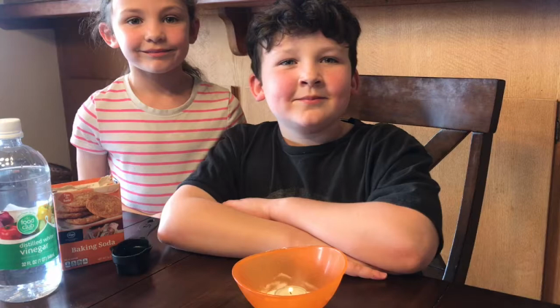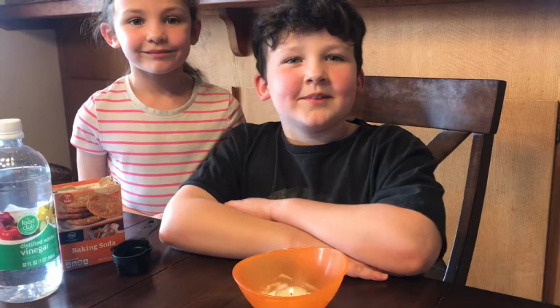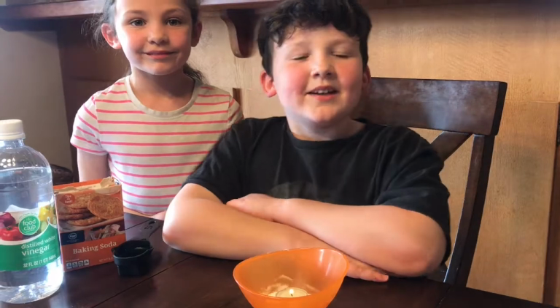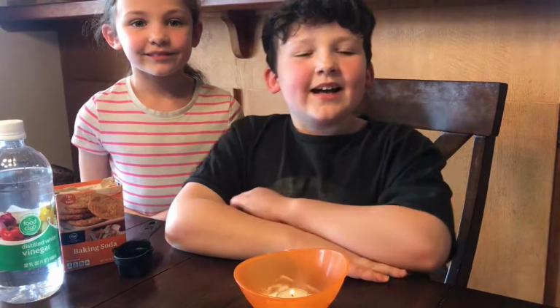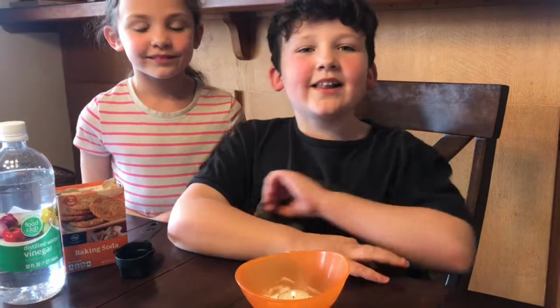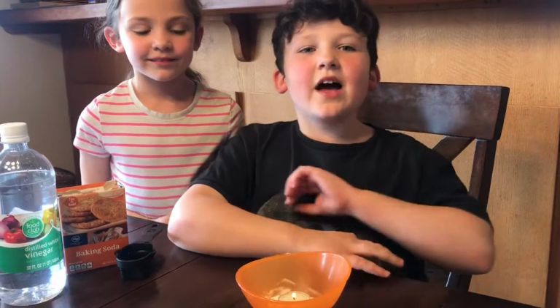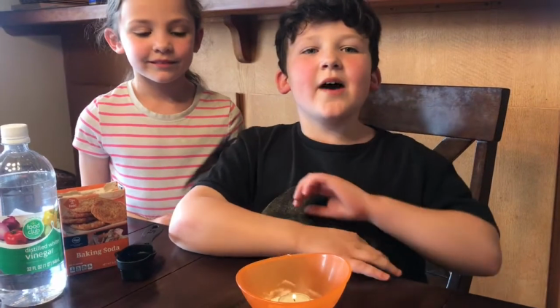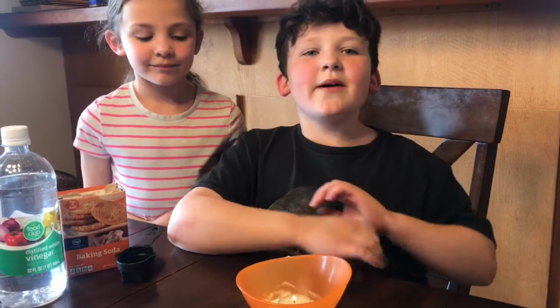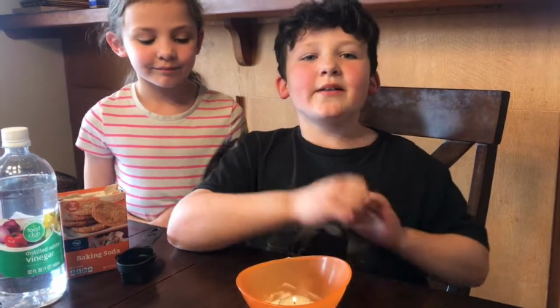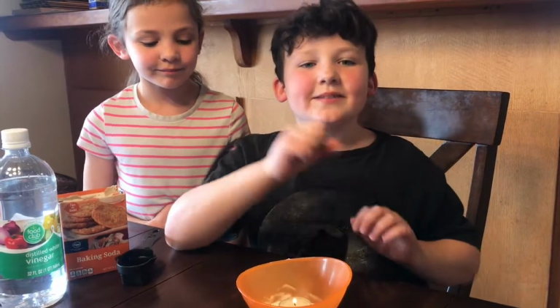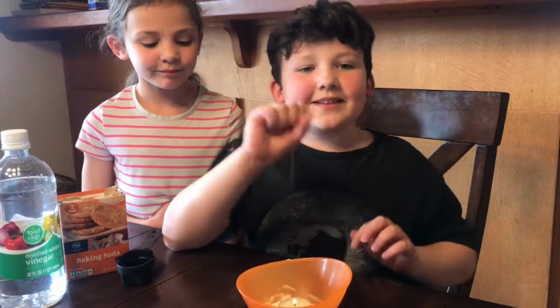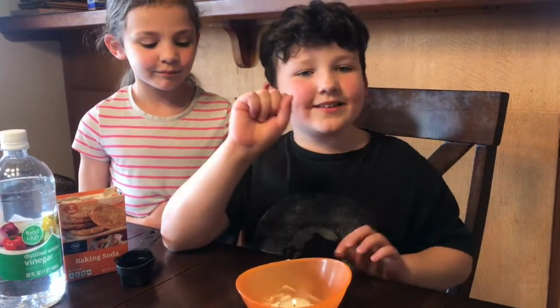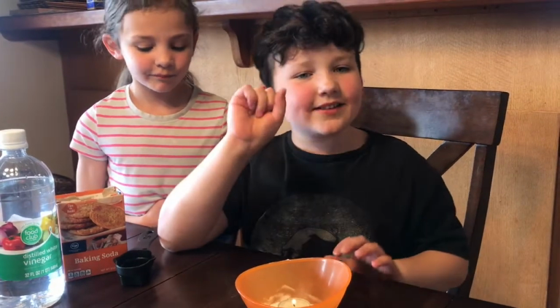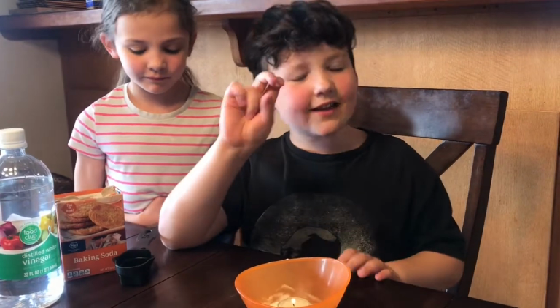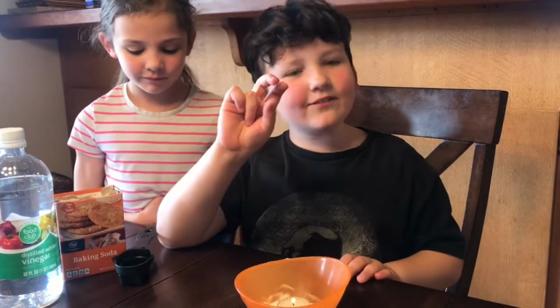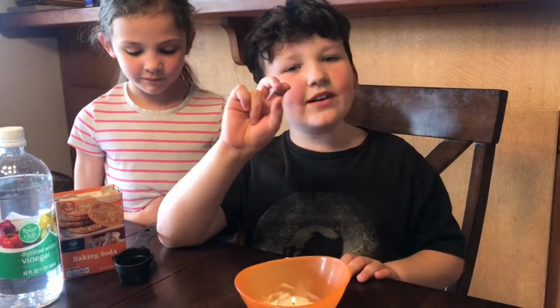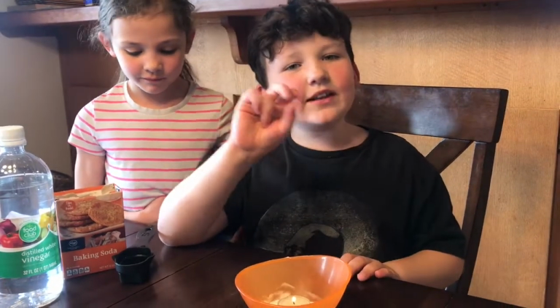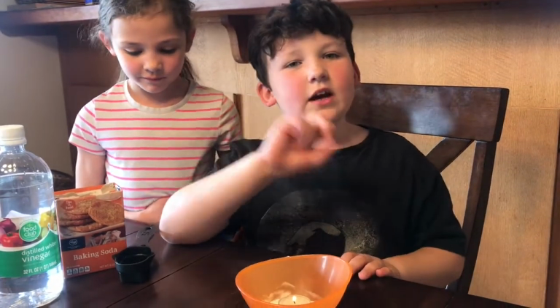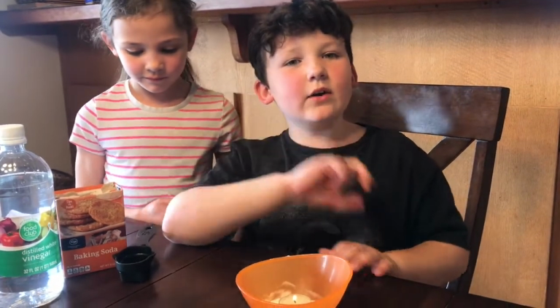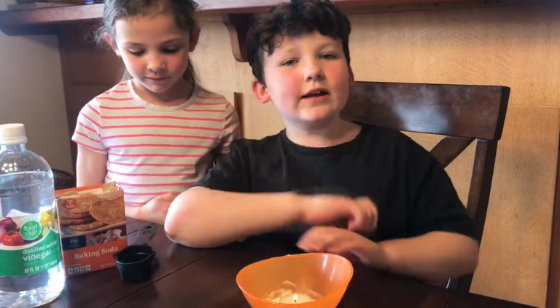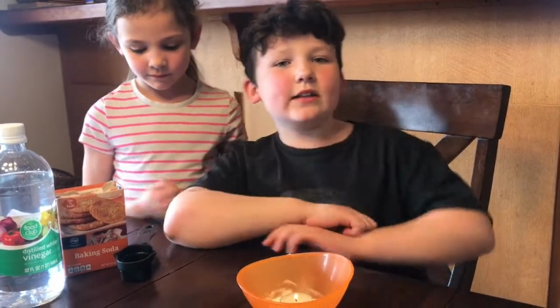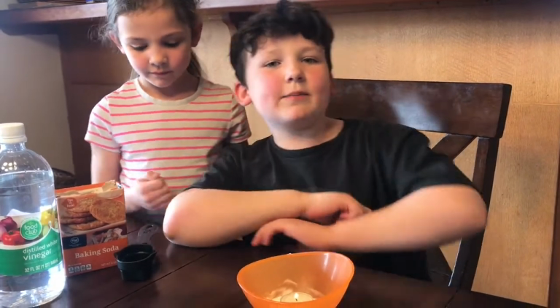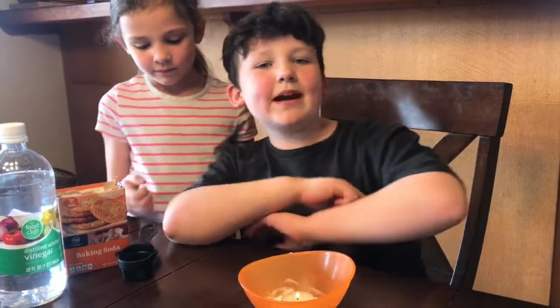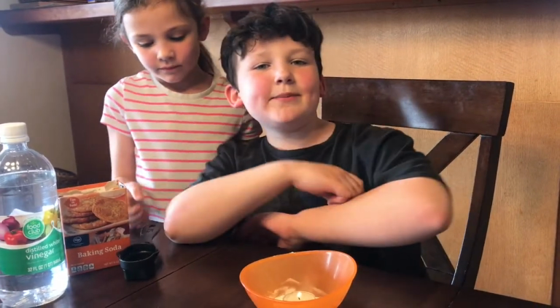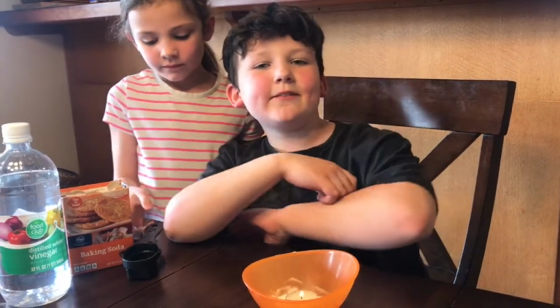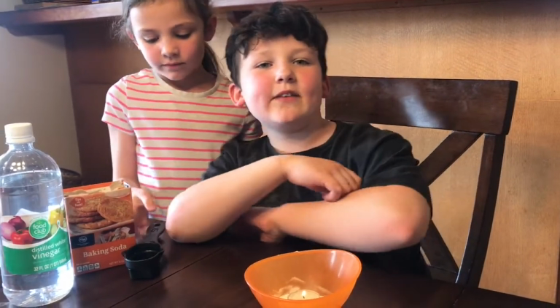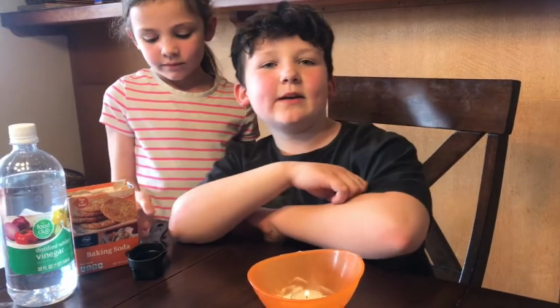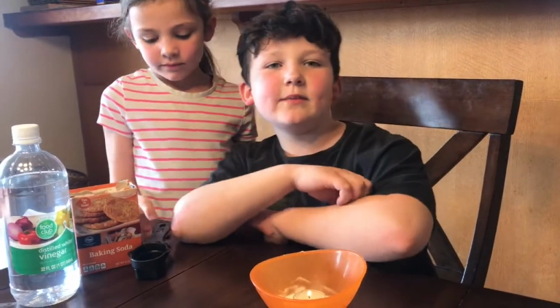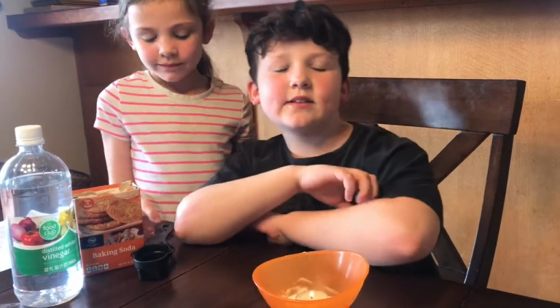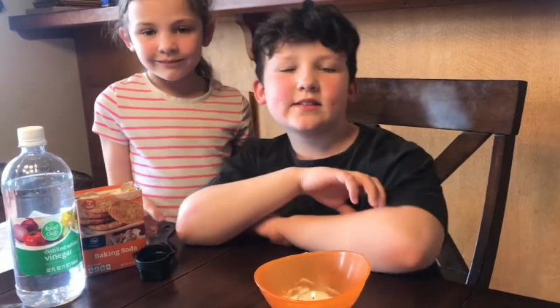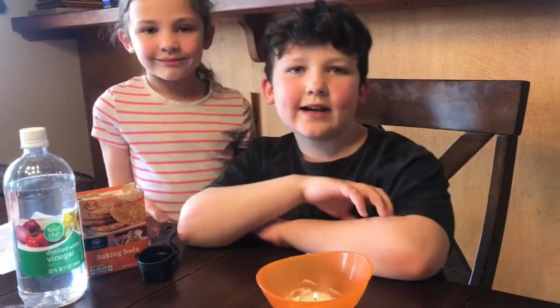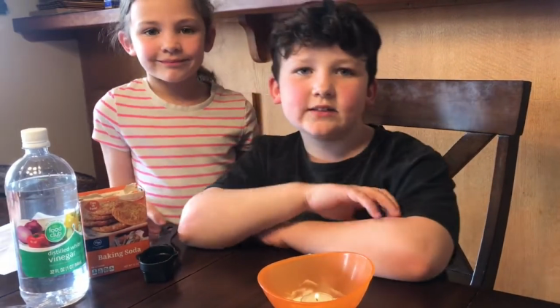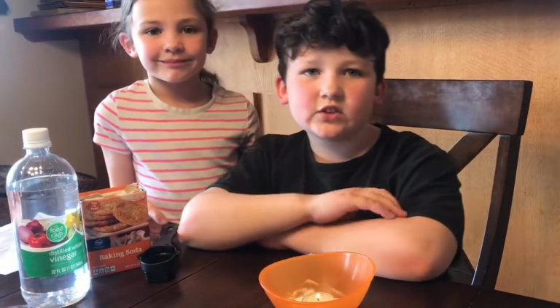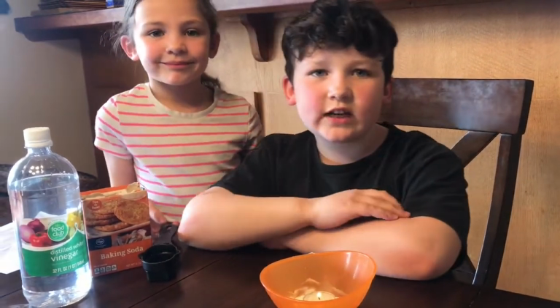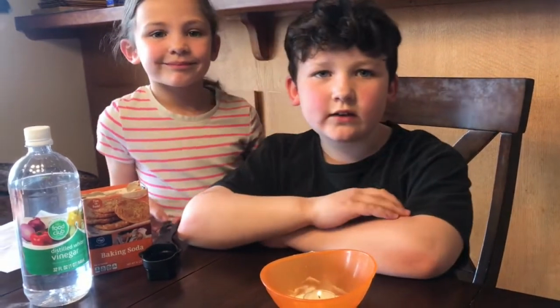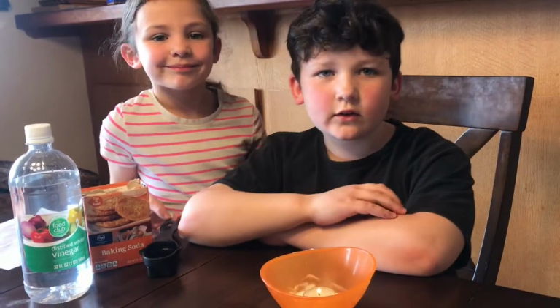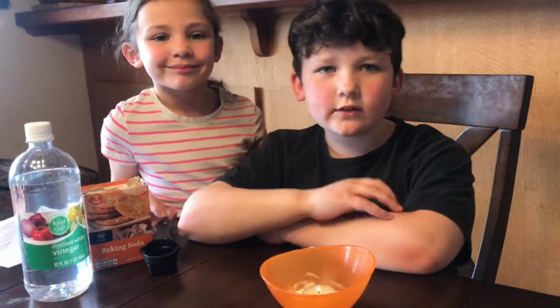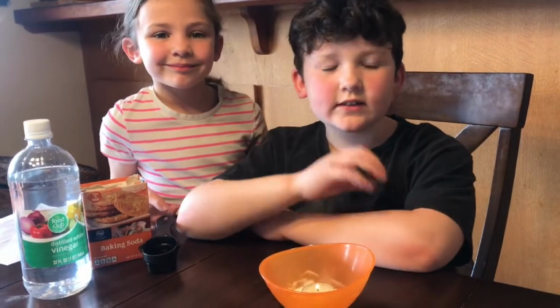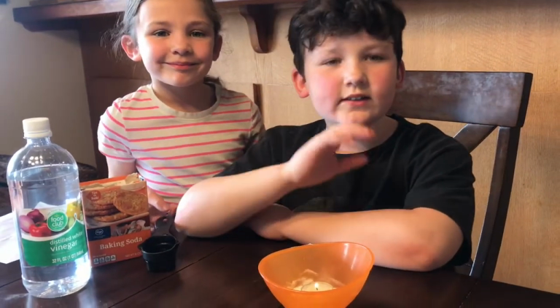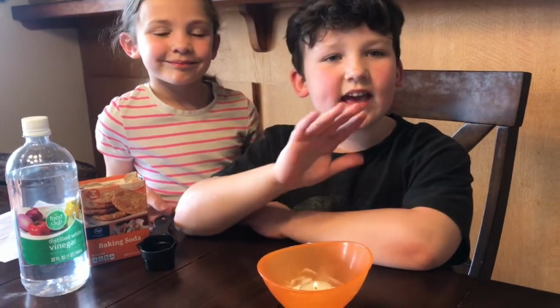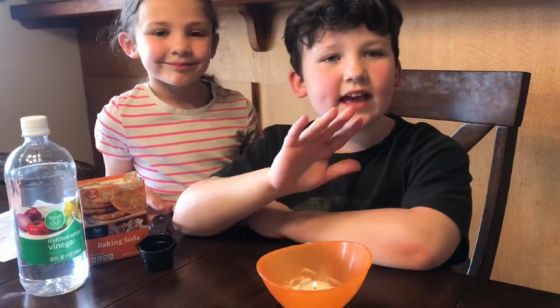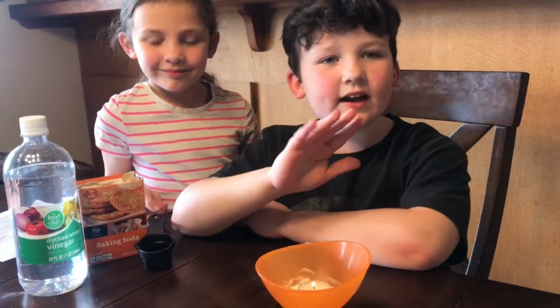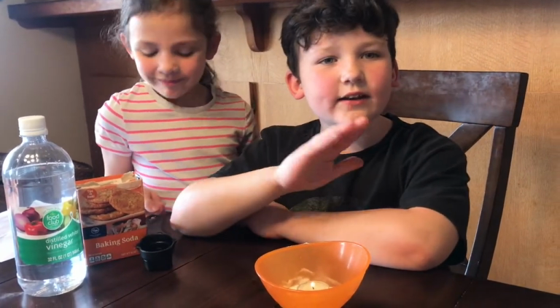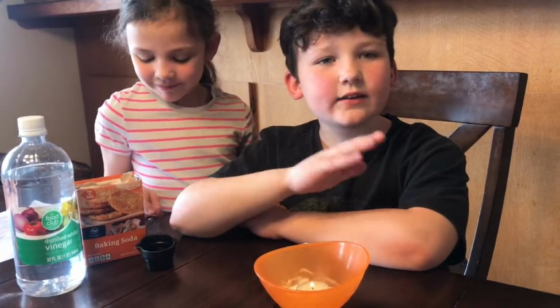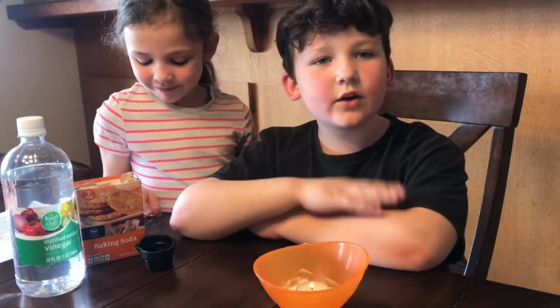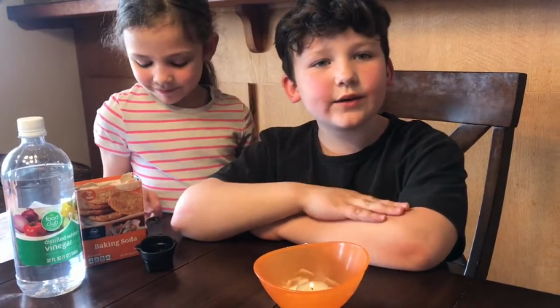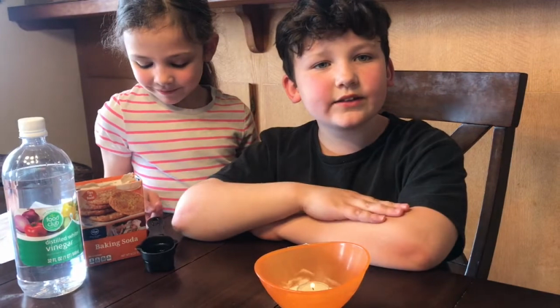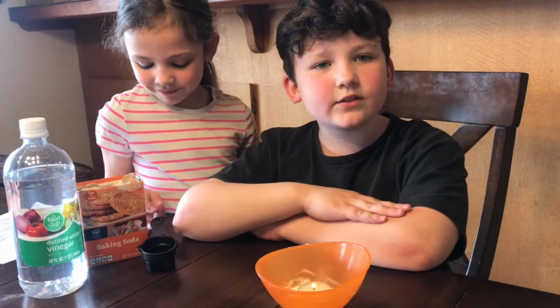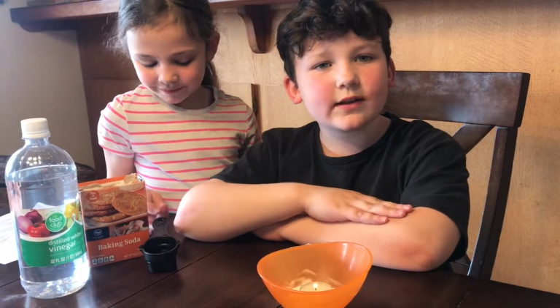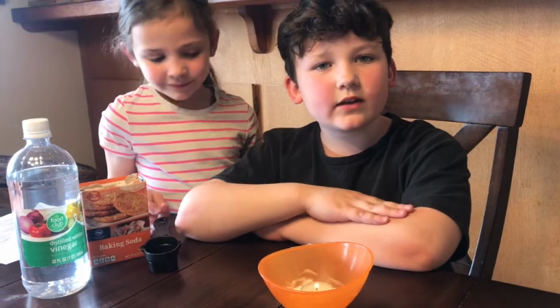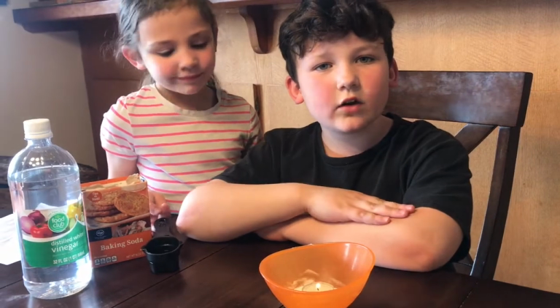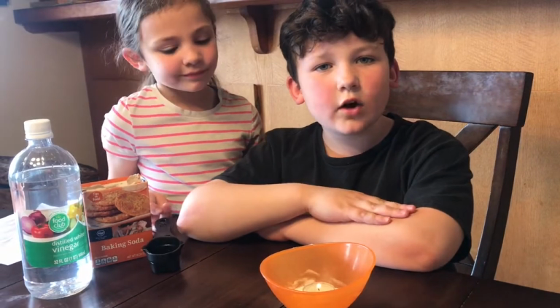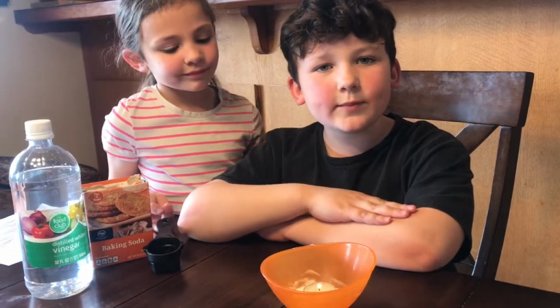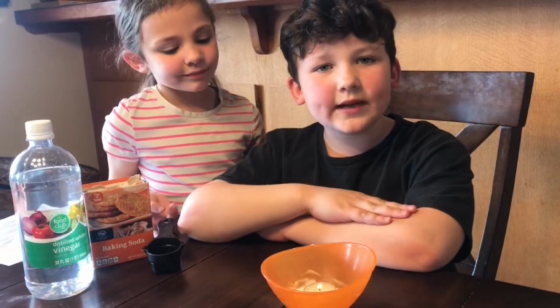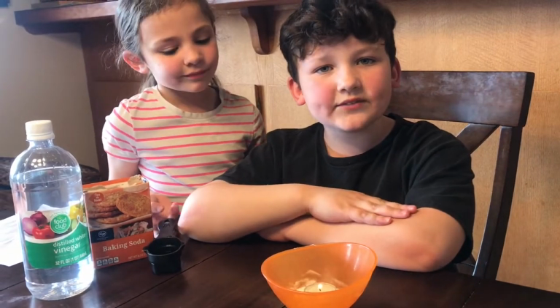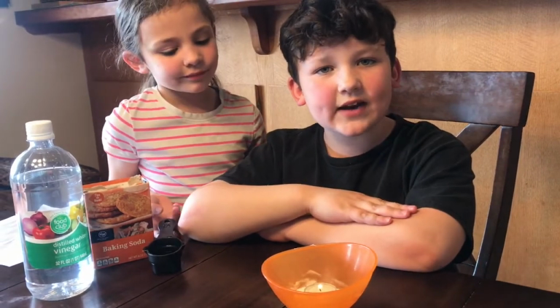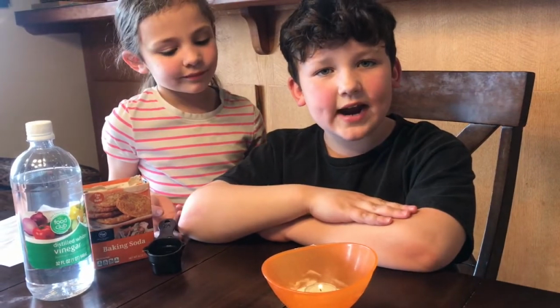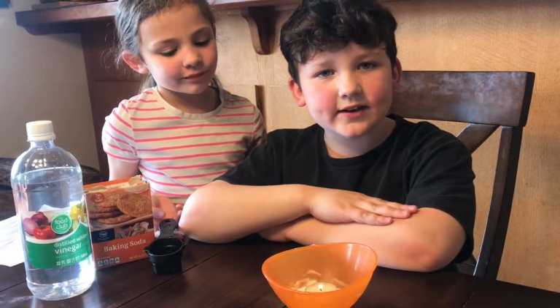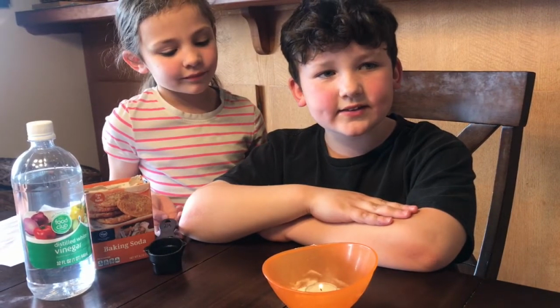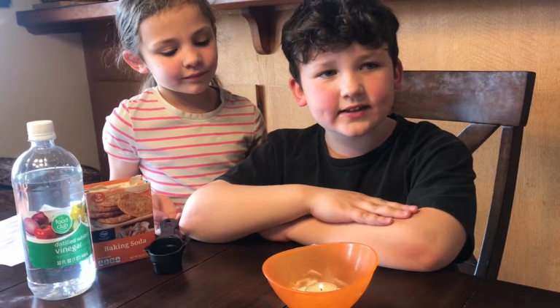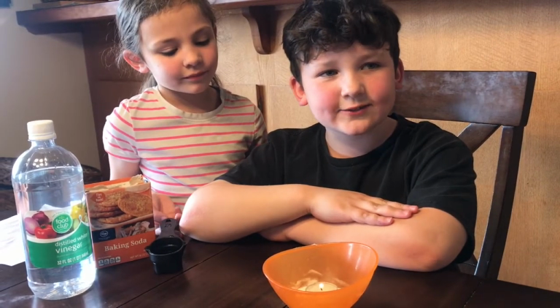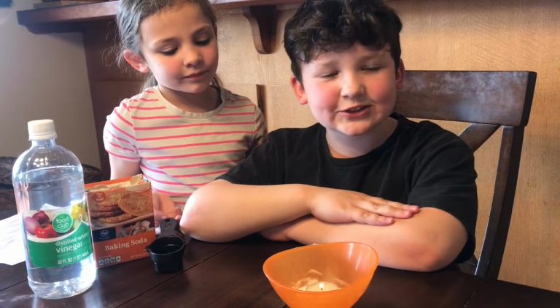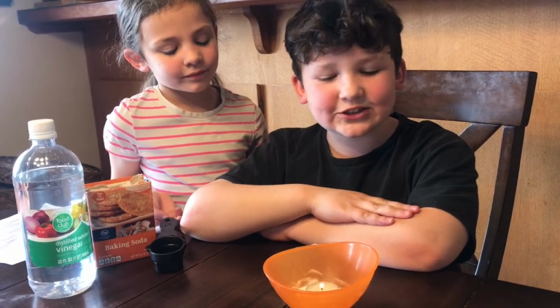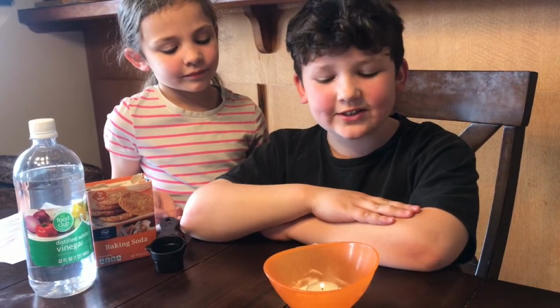Hello and welcome to the second video in the Piper Family Science Channel. Today I'm going to make a homemade fire extinguisher.